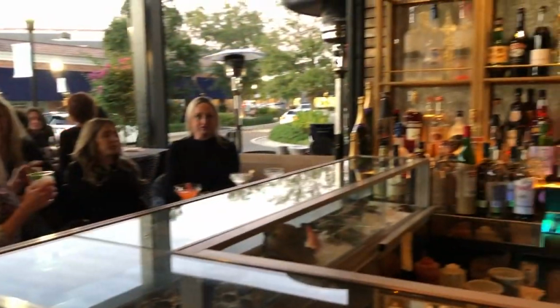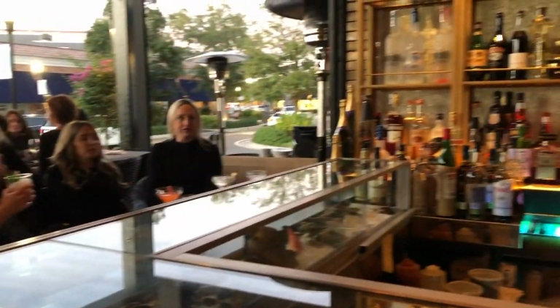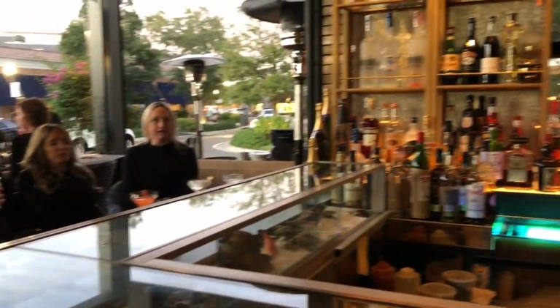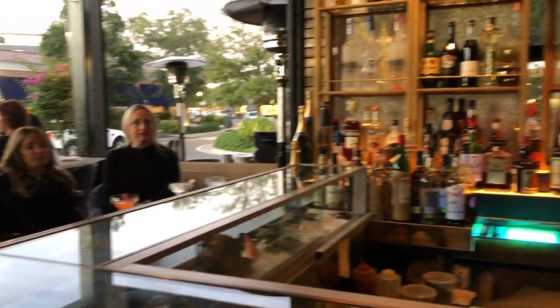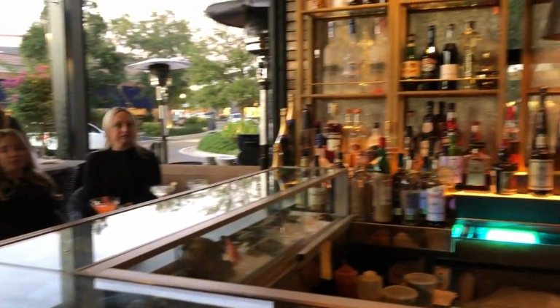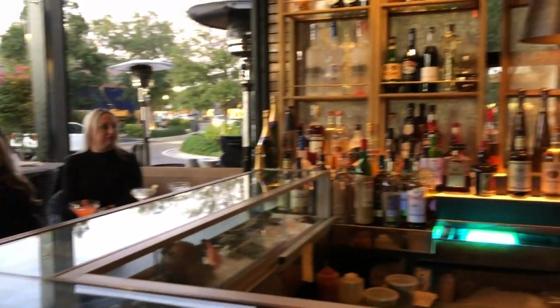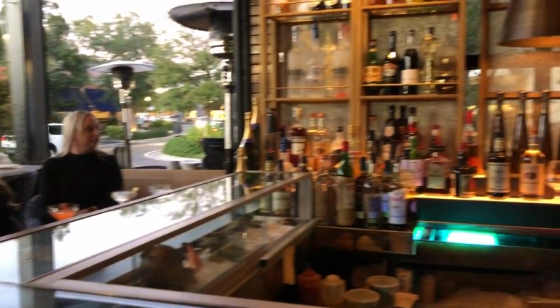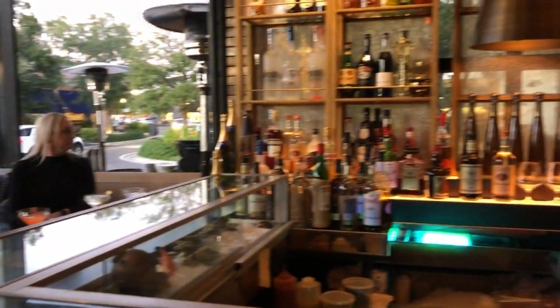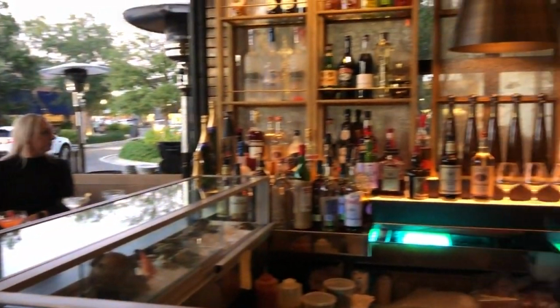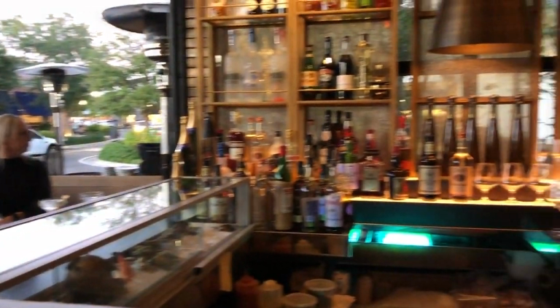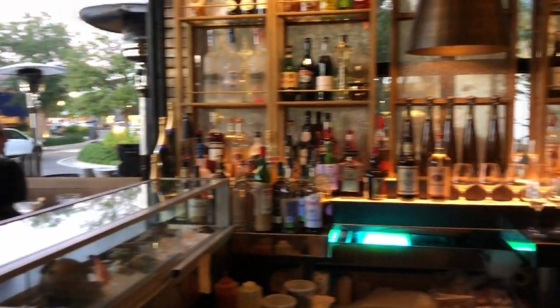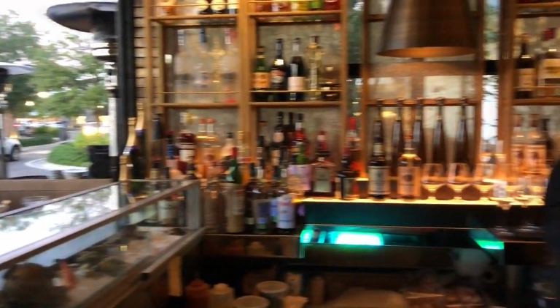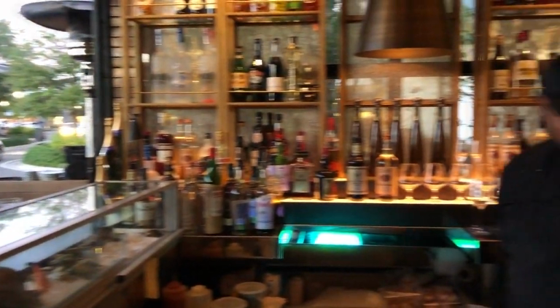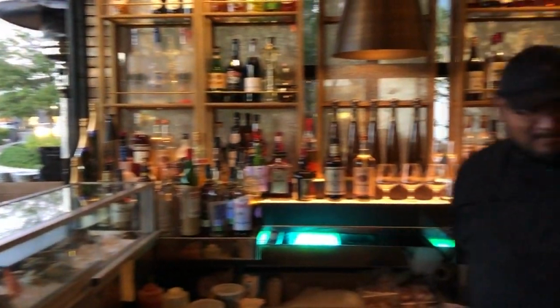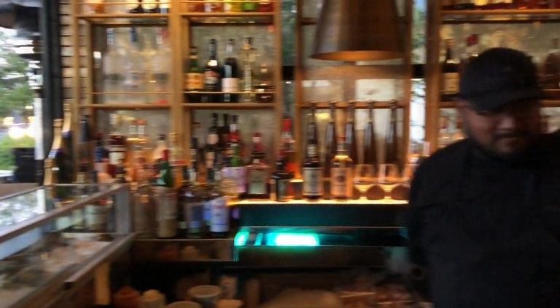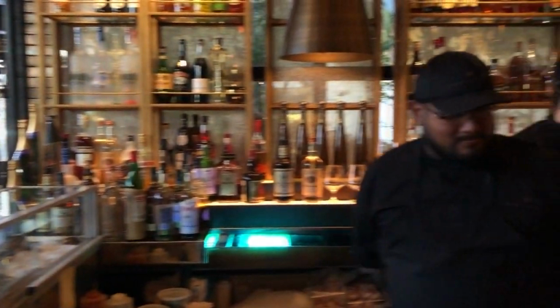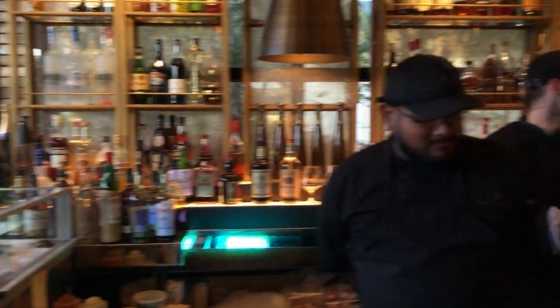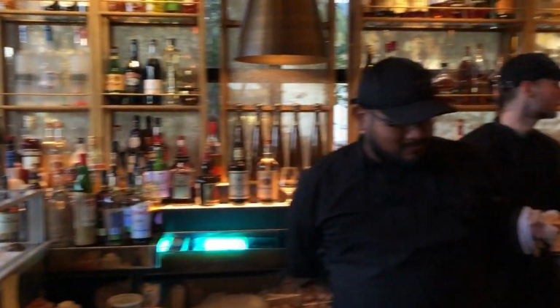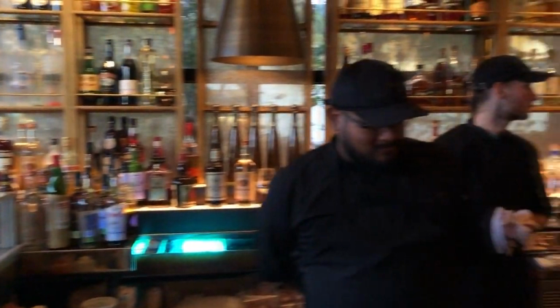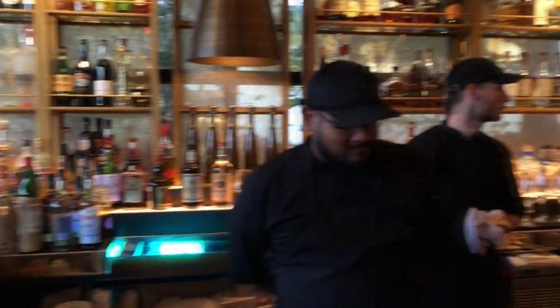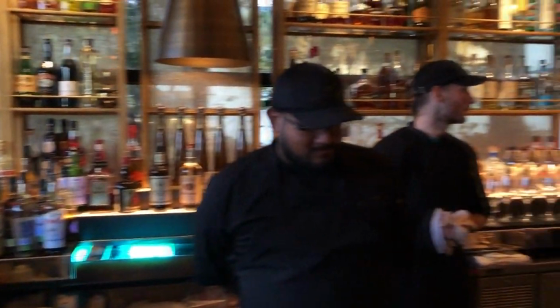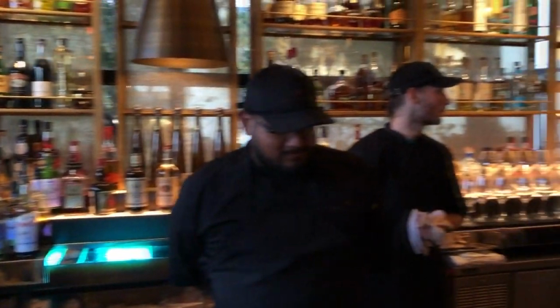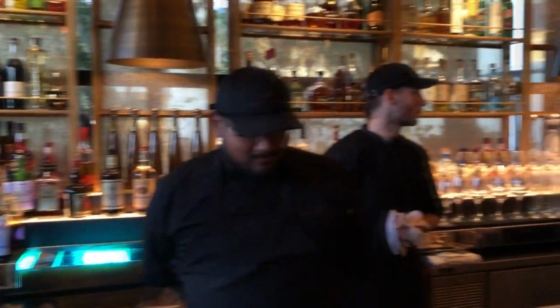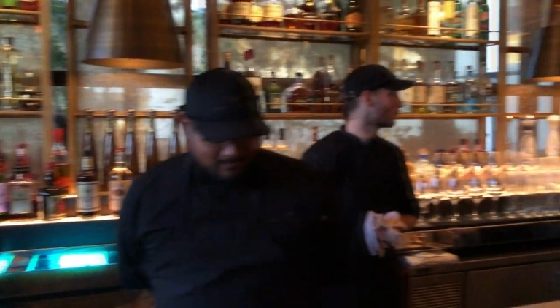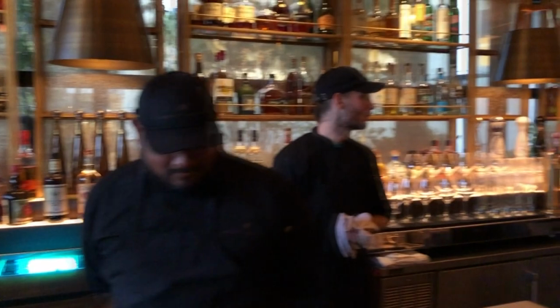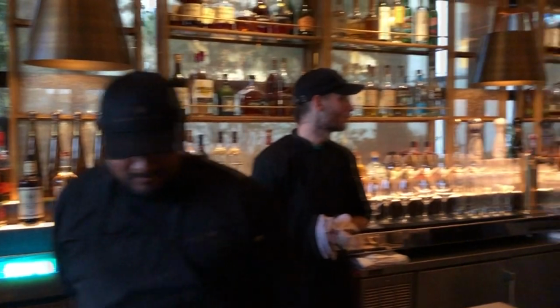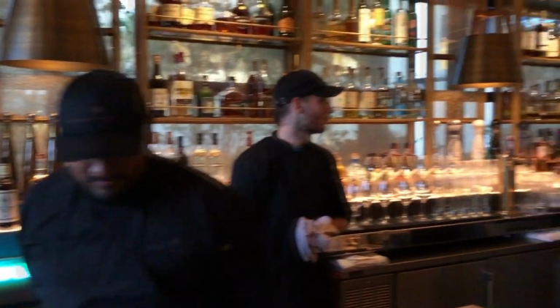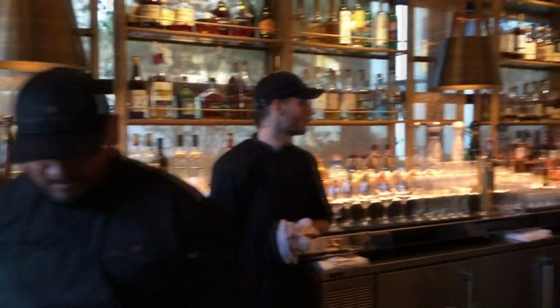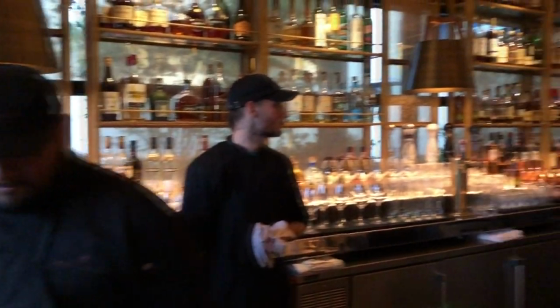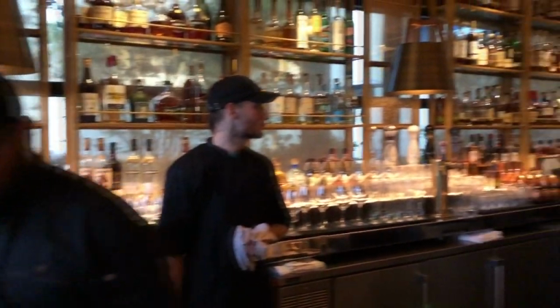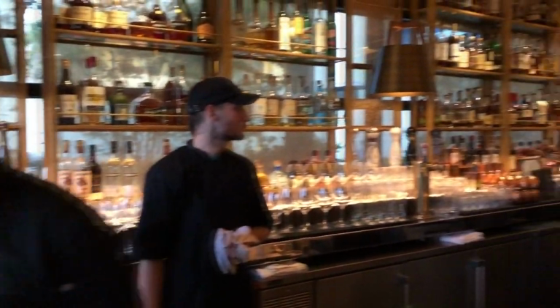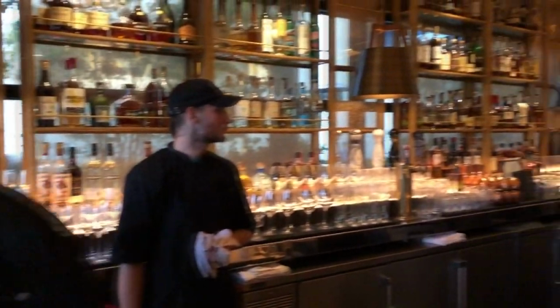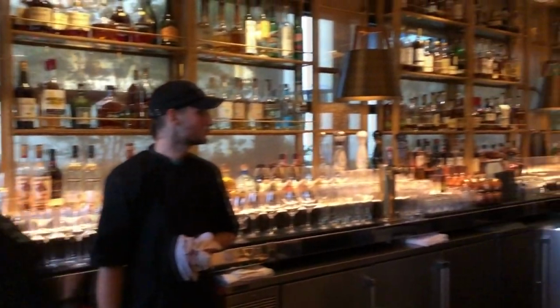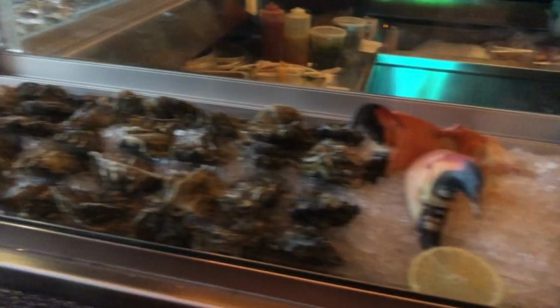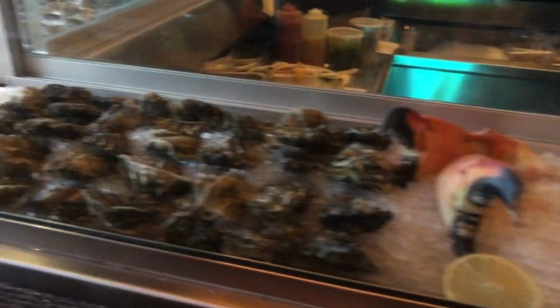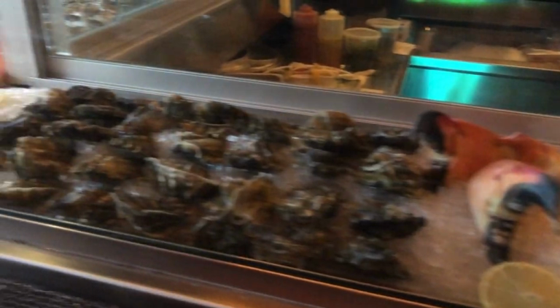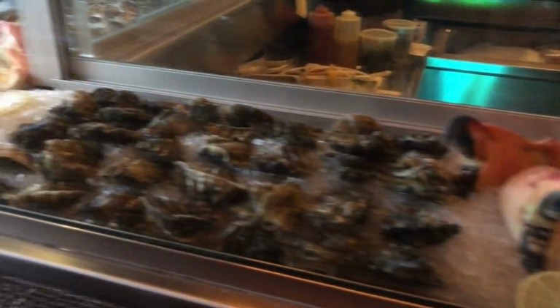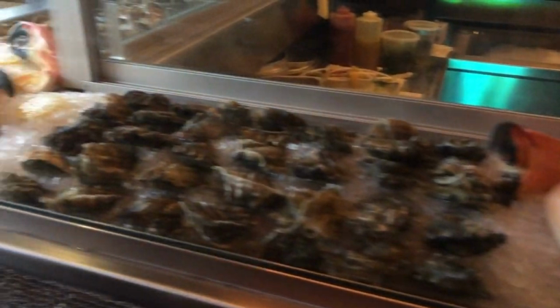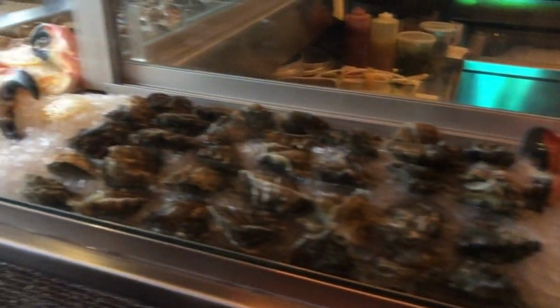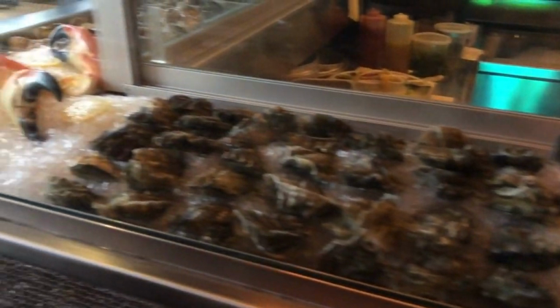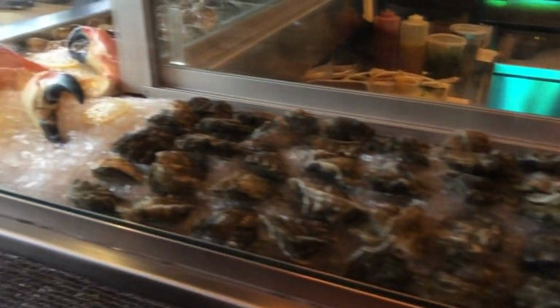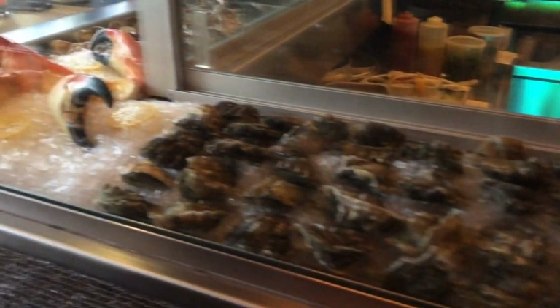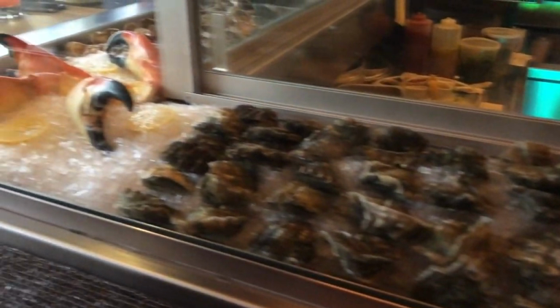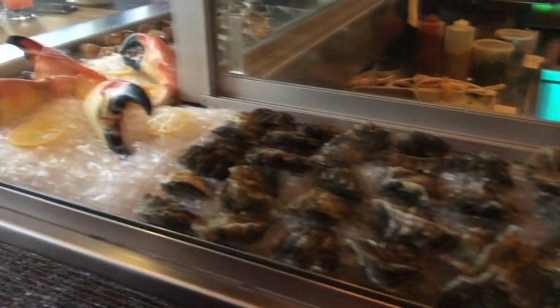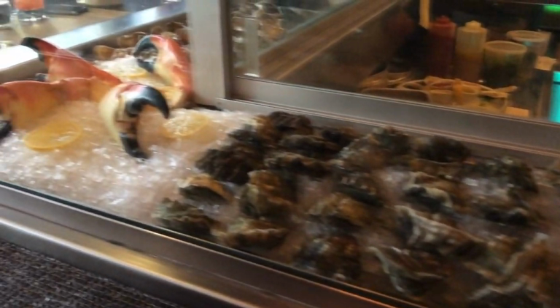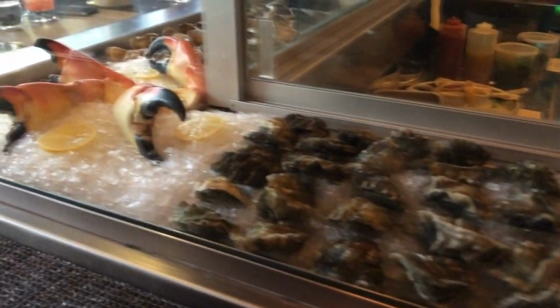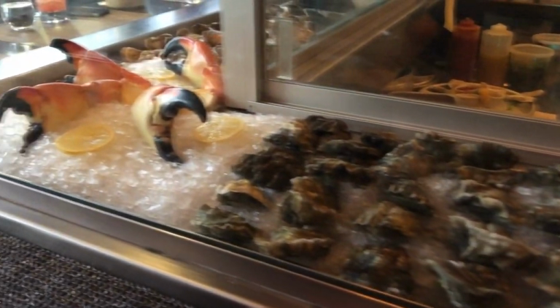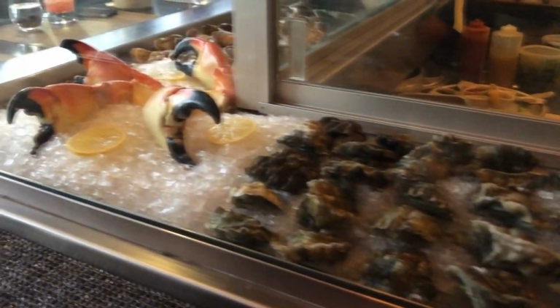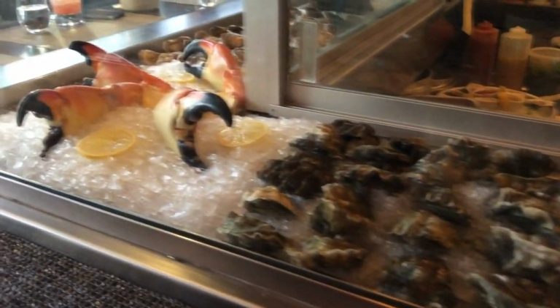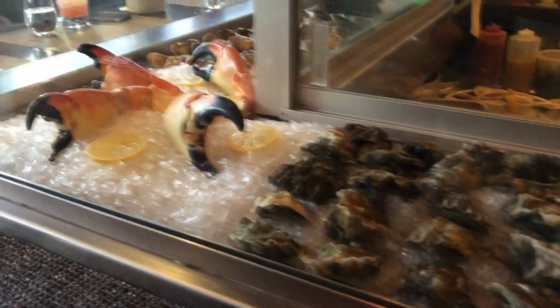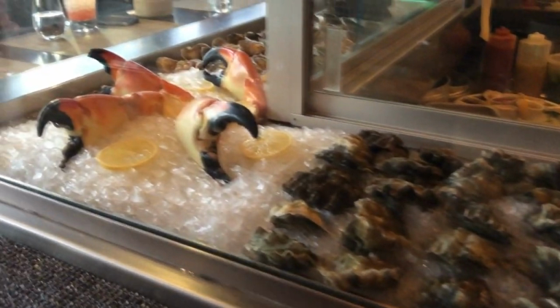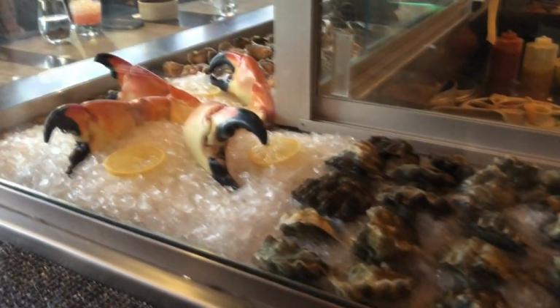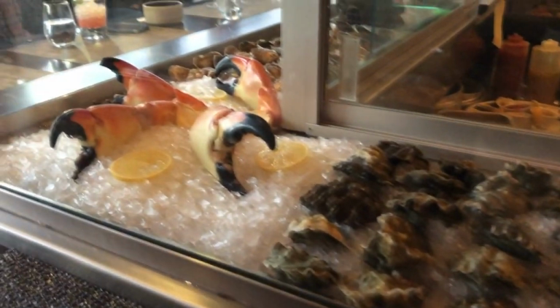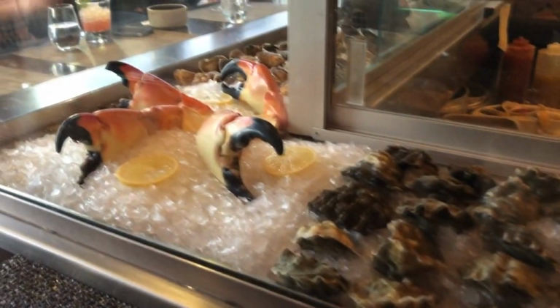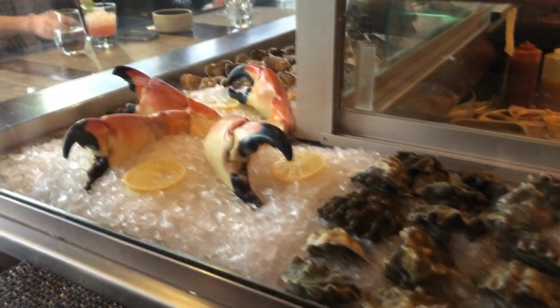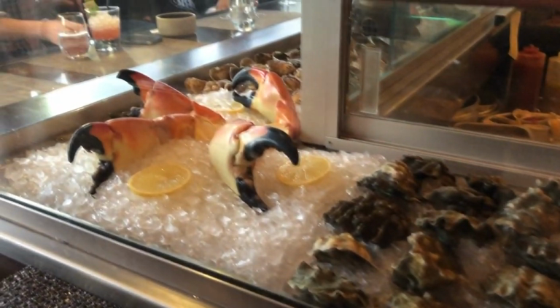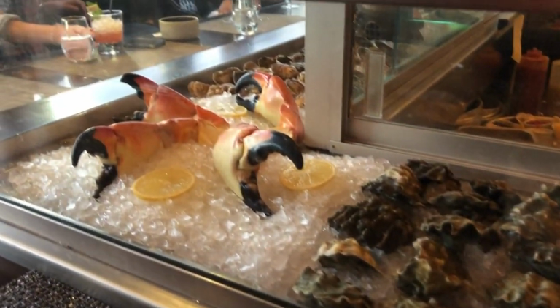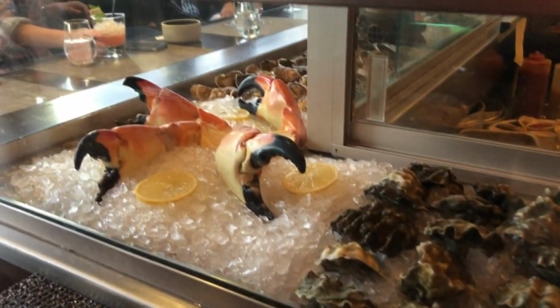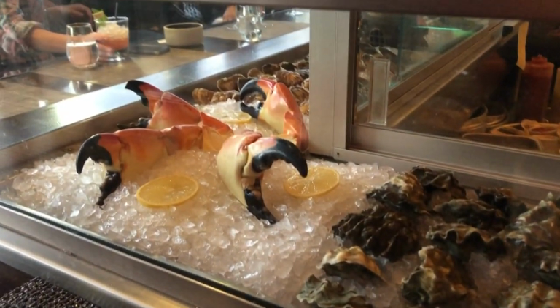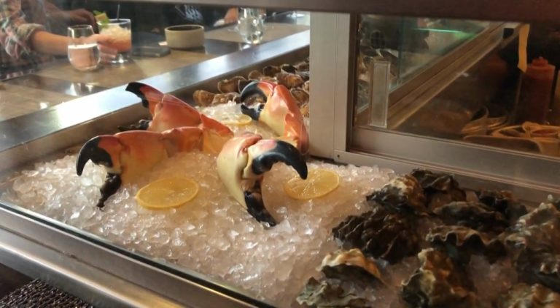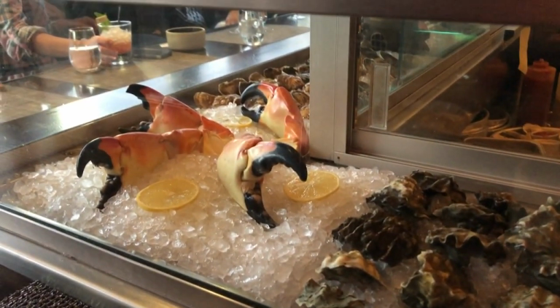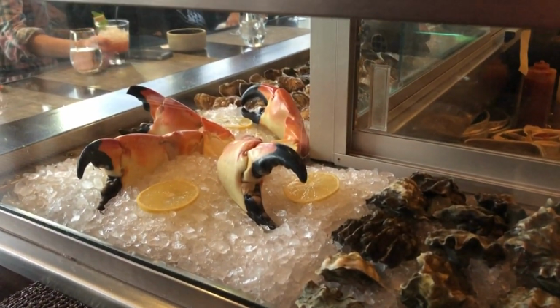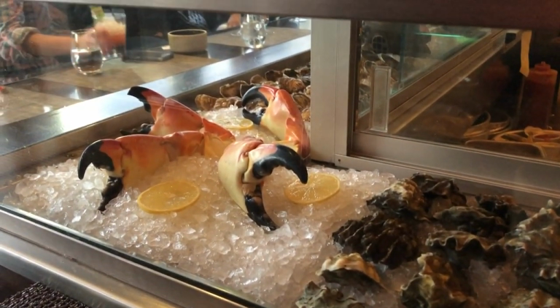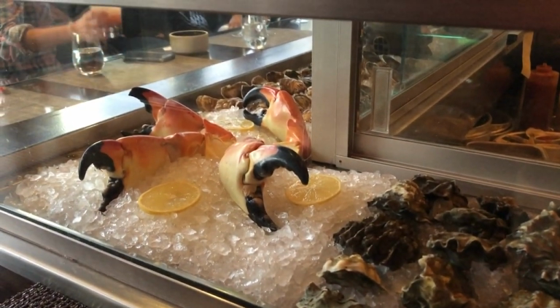We have the crudo bar and the bar that seems to be always phenomenal and busy — oysters shucked to order, fresh stone crabs, ceviche made daily.